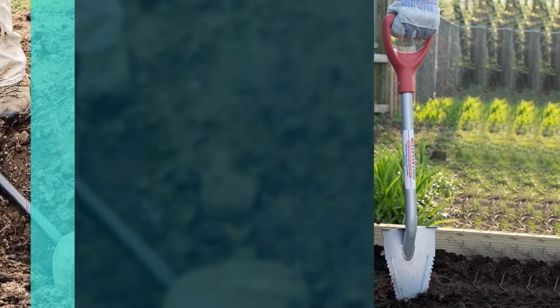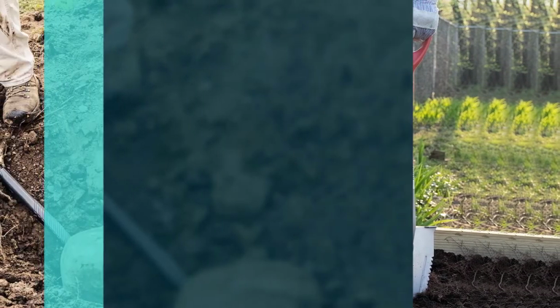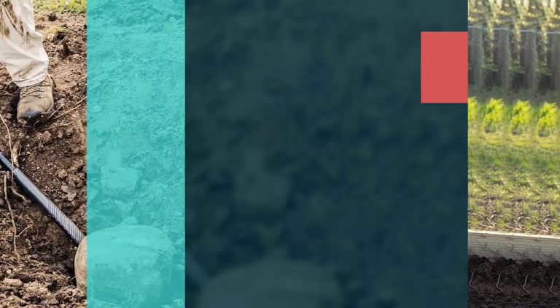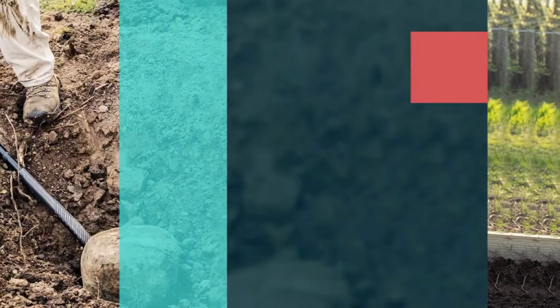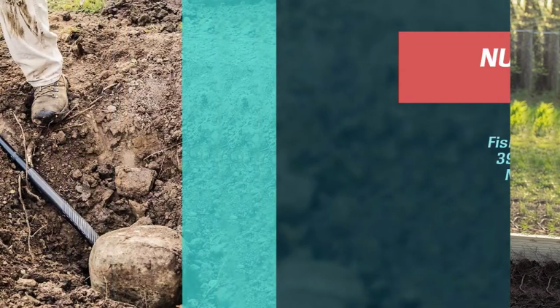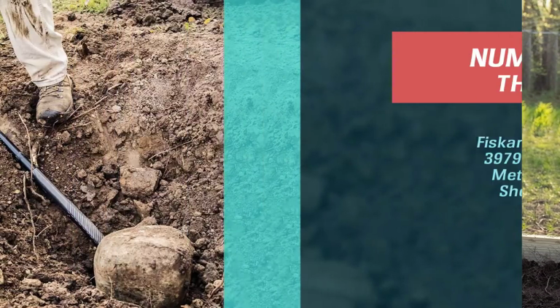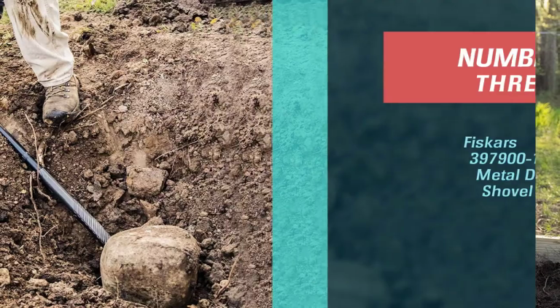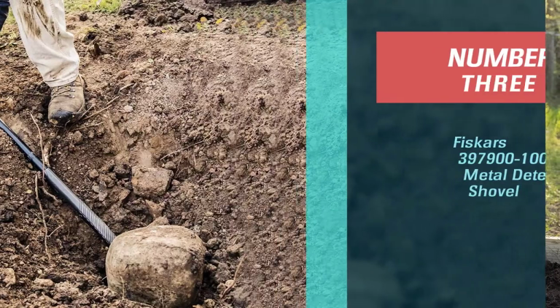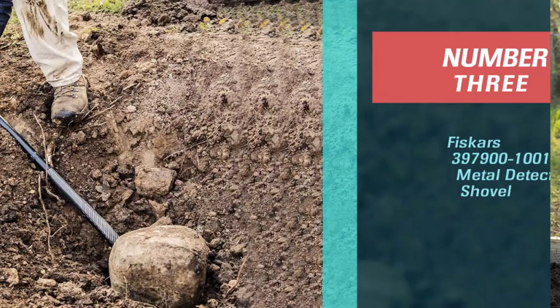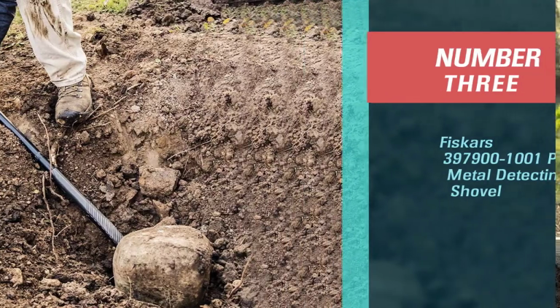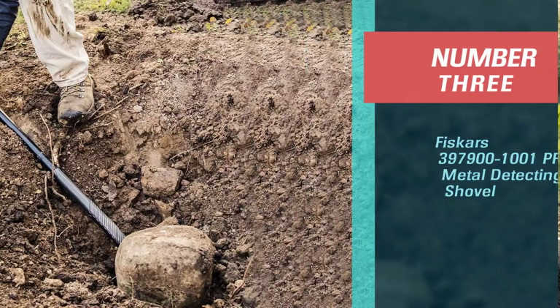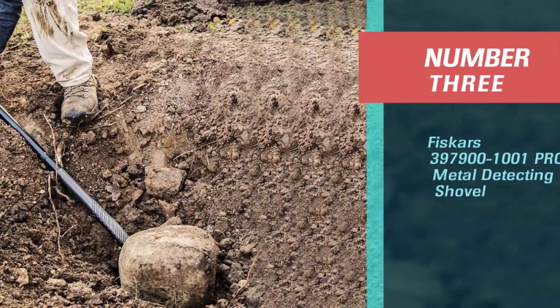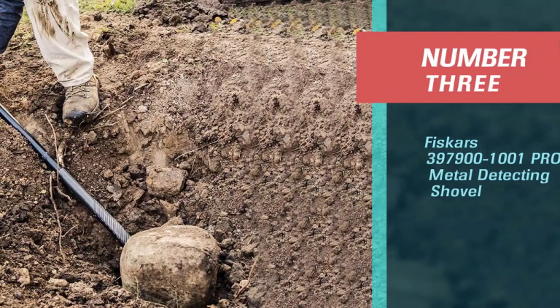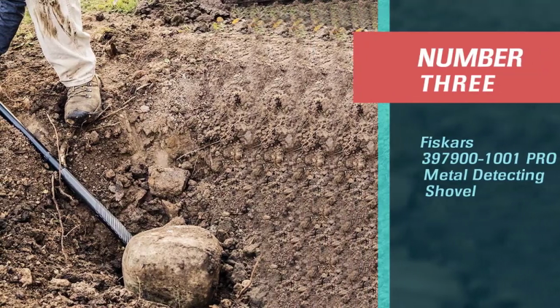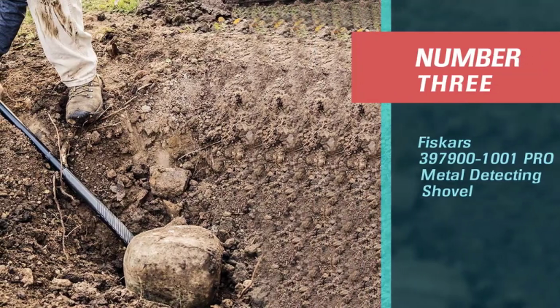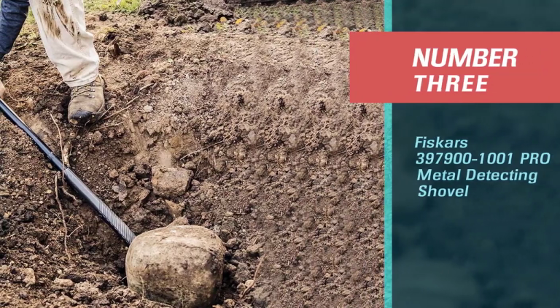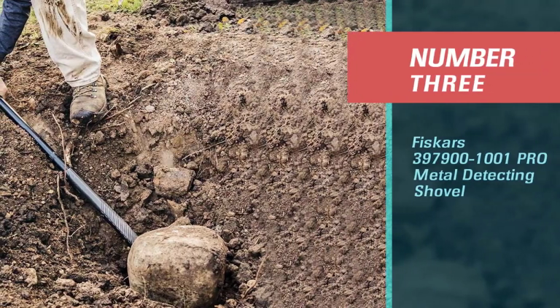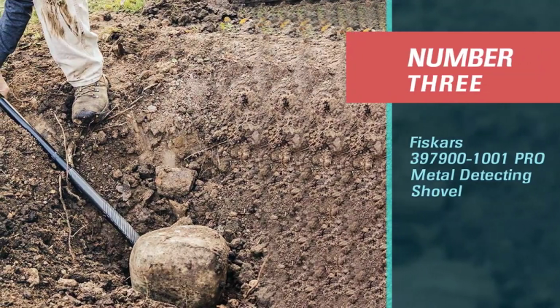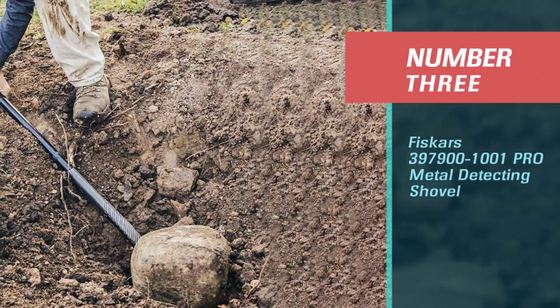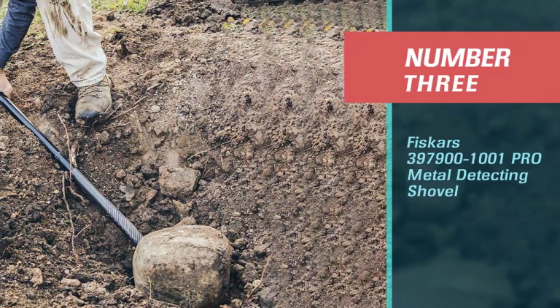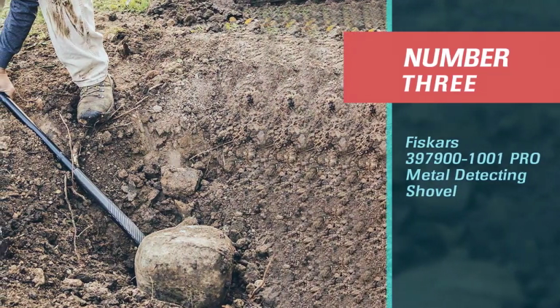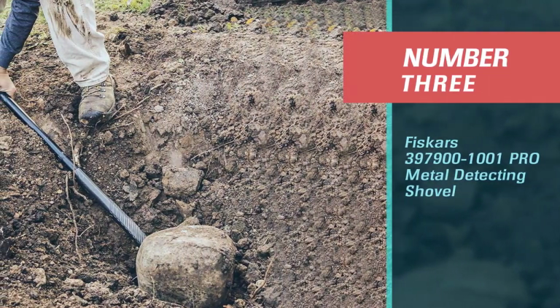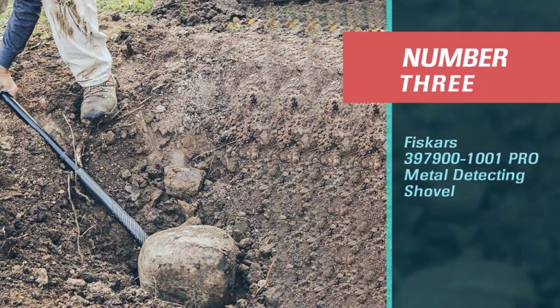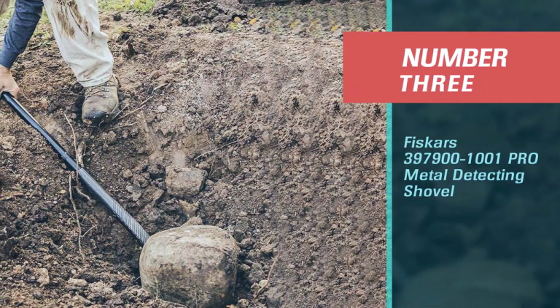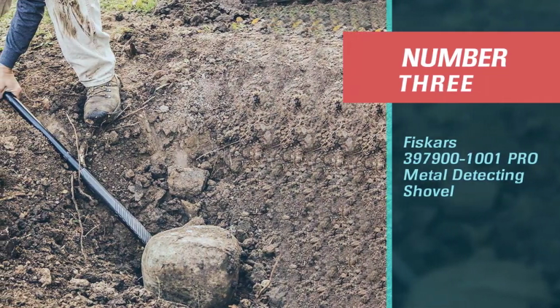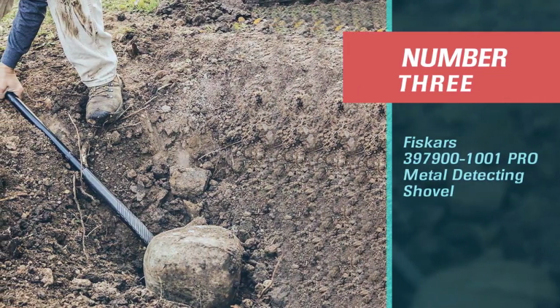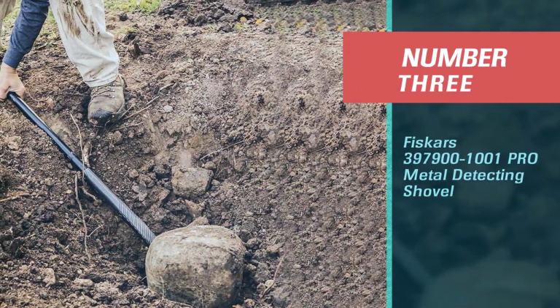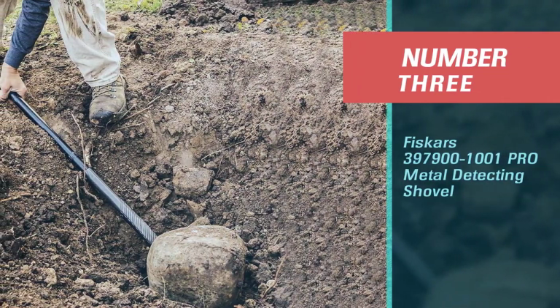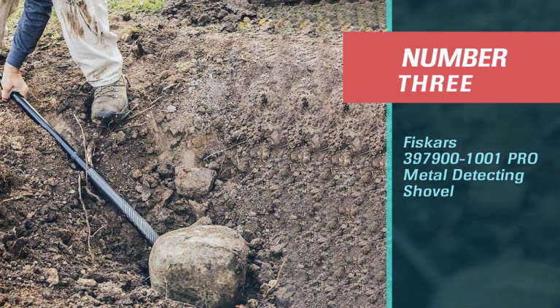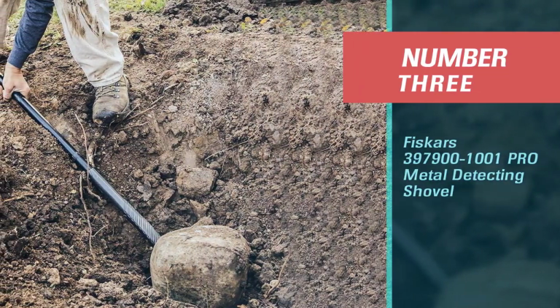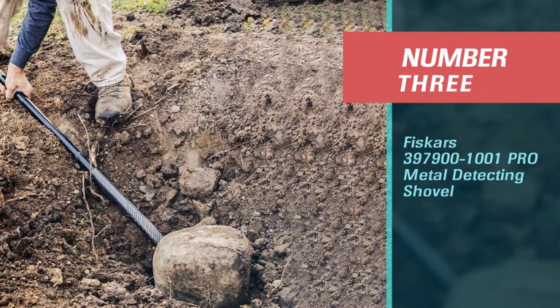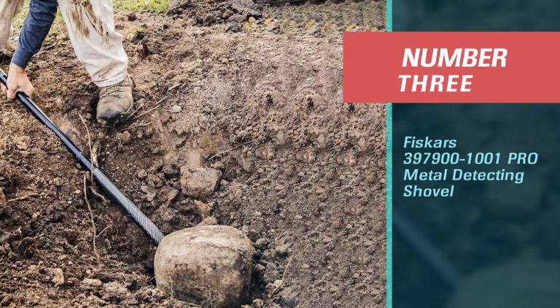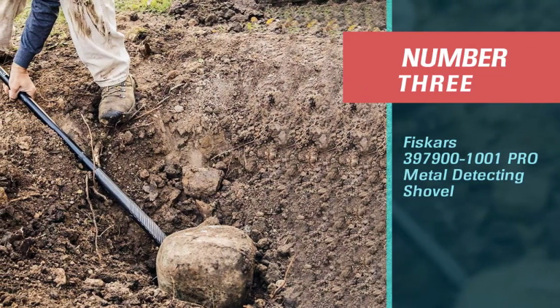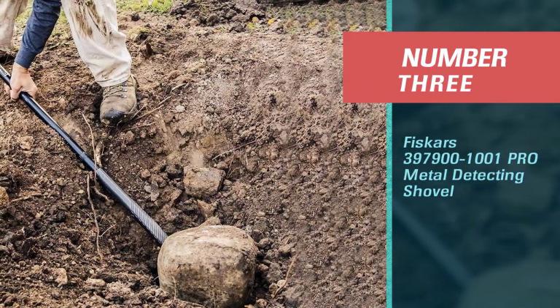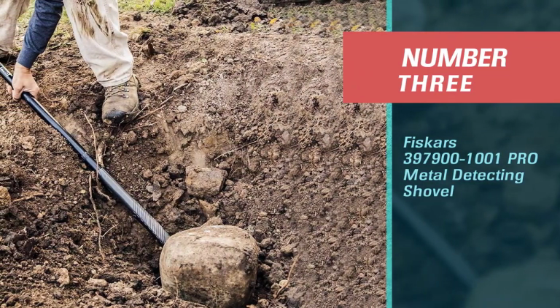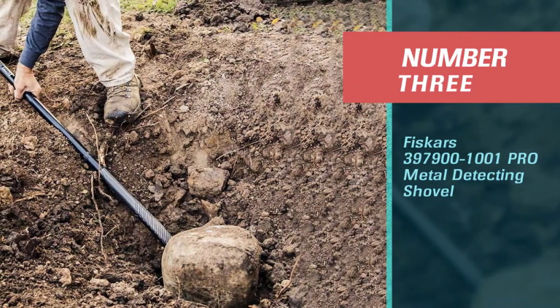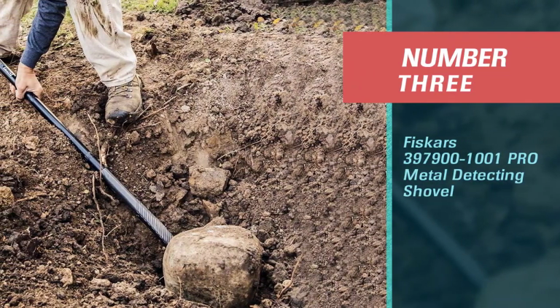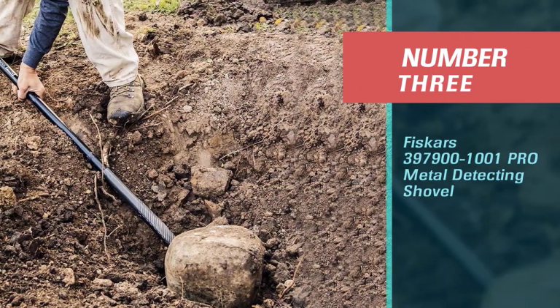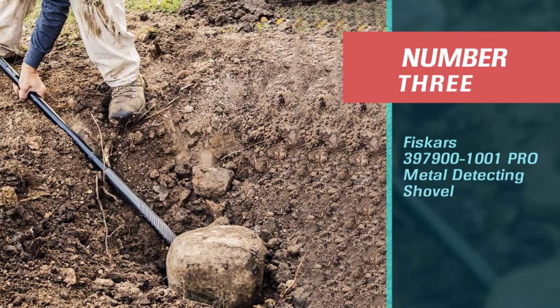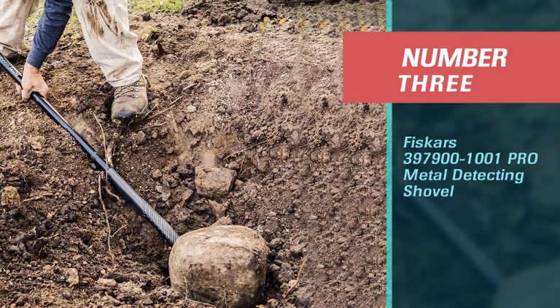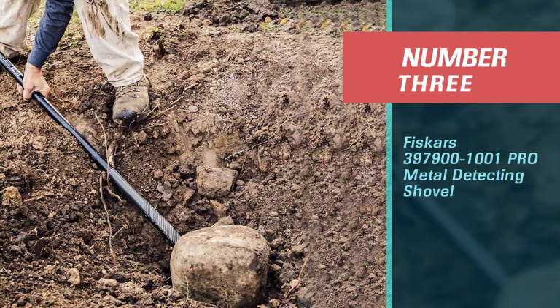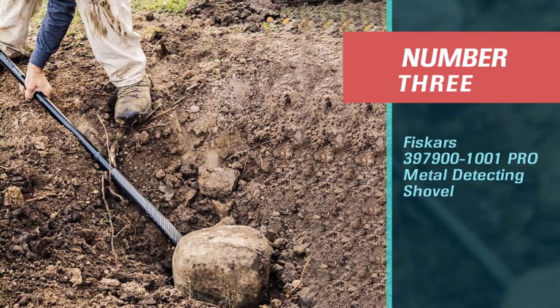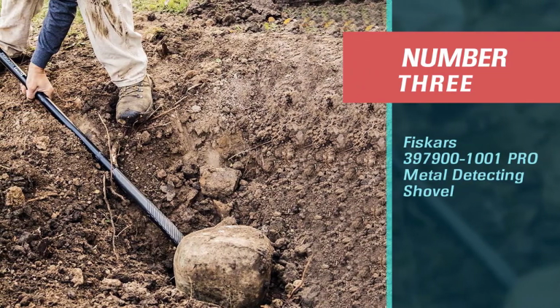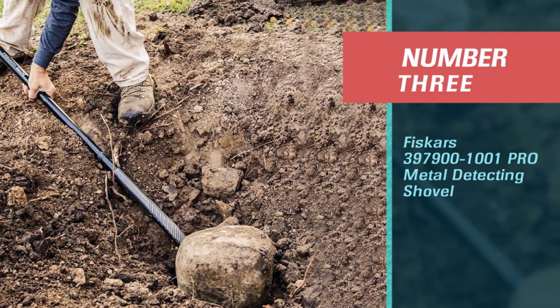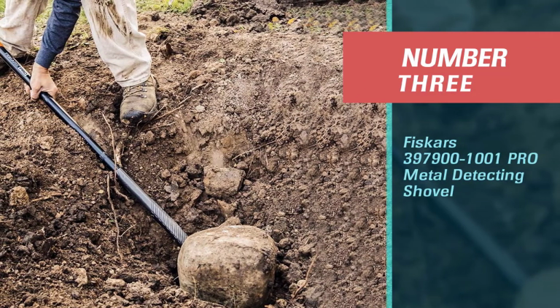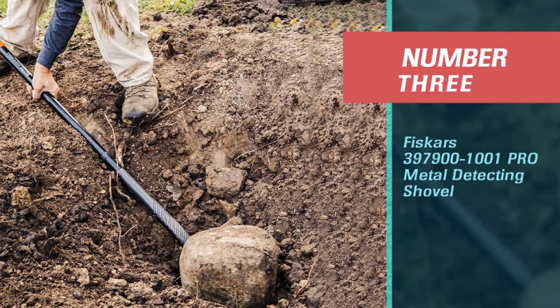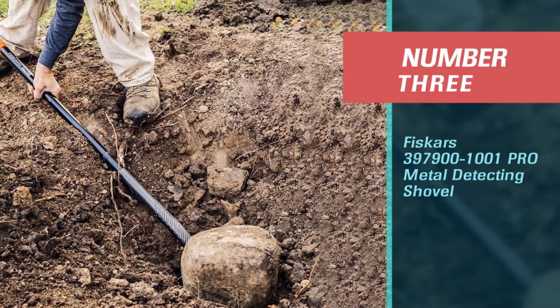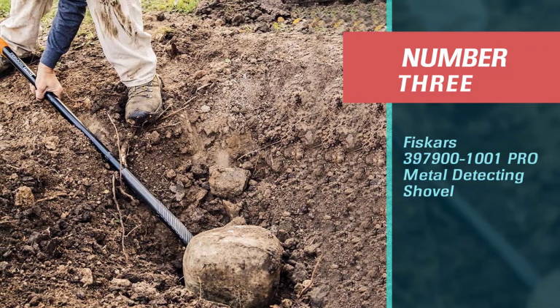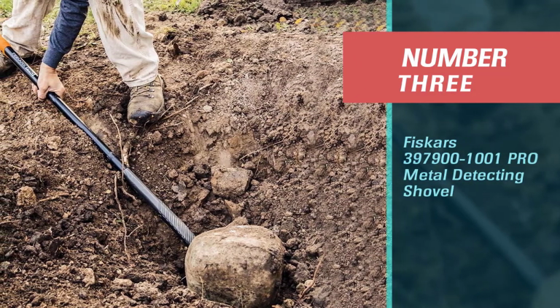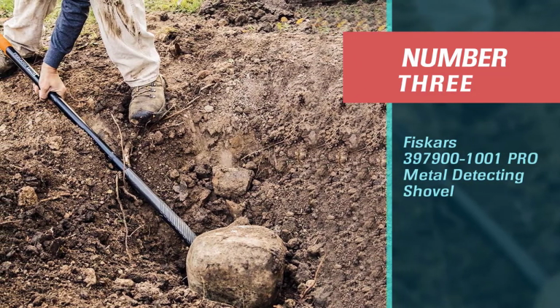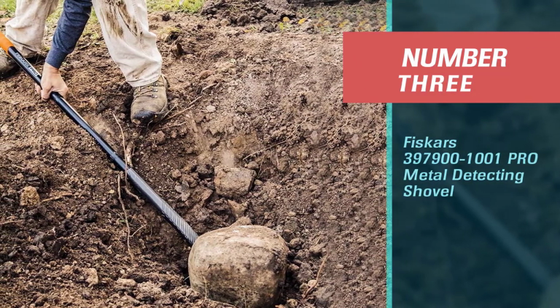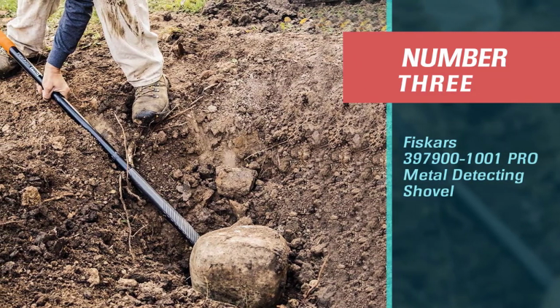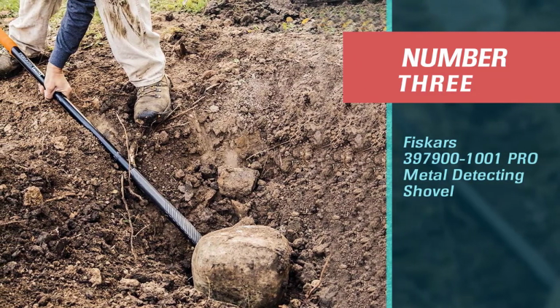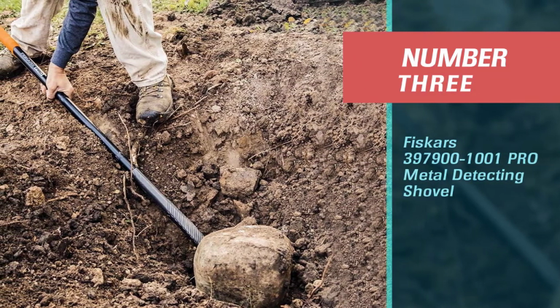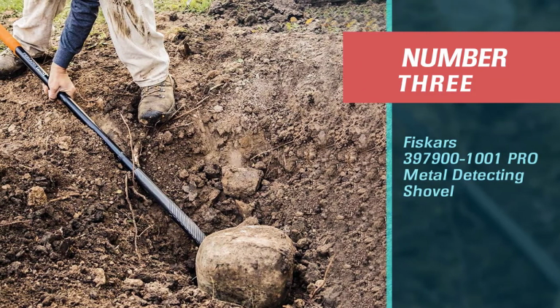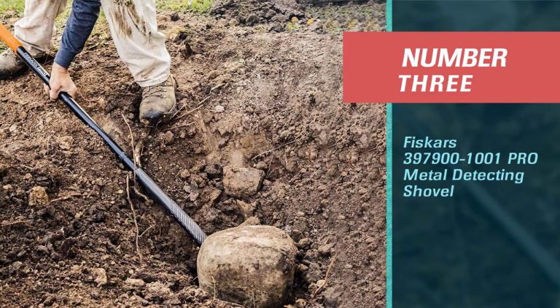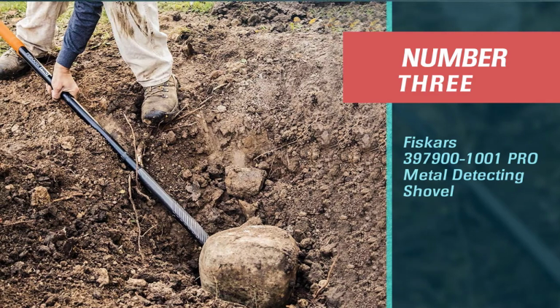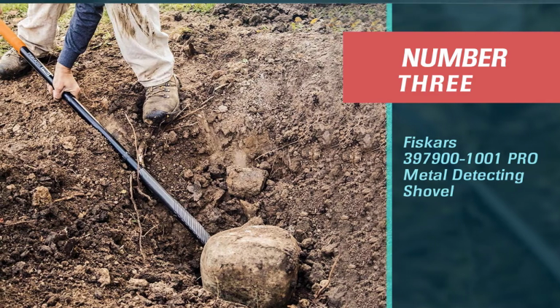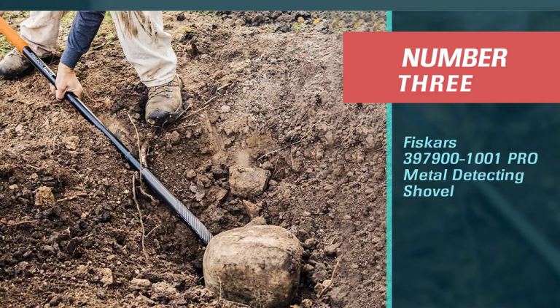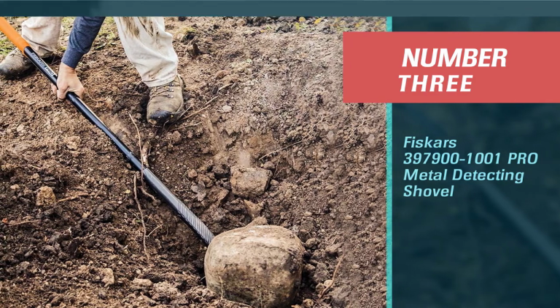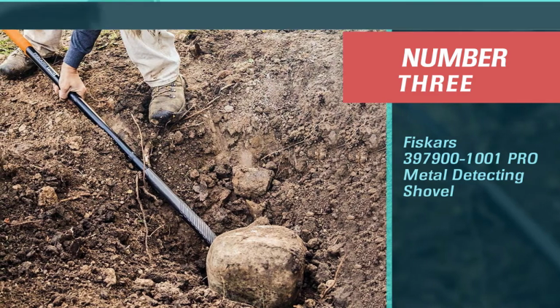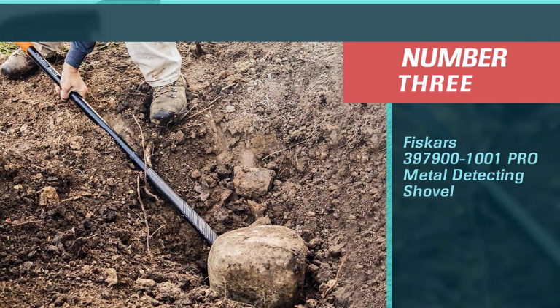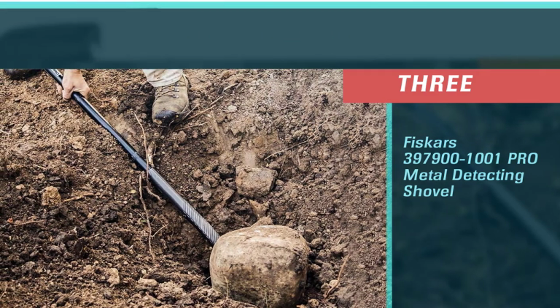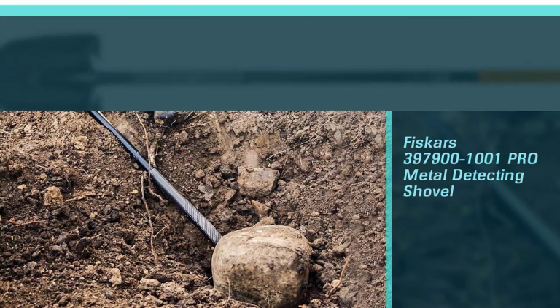Number 3: the Fiskars 3979001001PRO Metal Detecting Shovel.